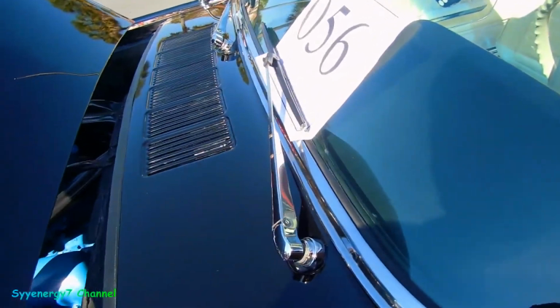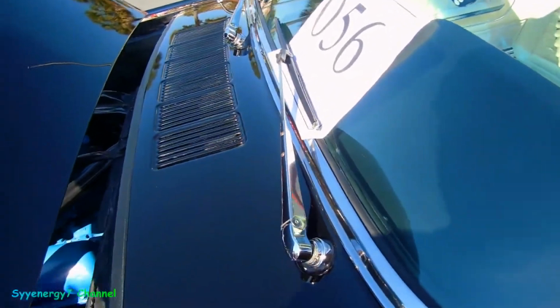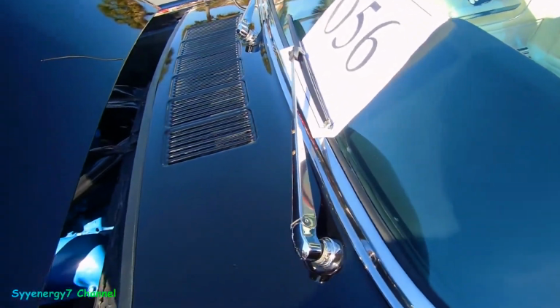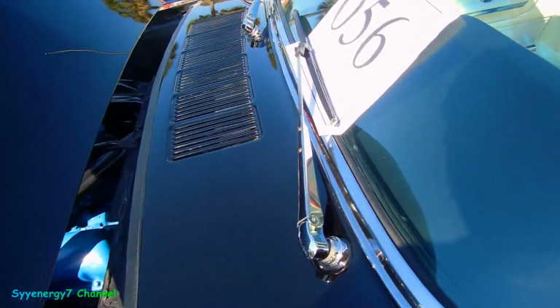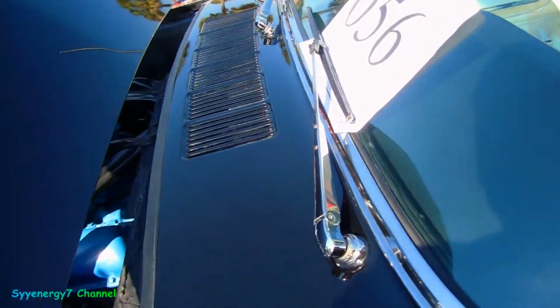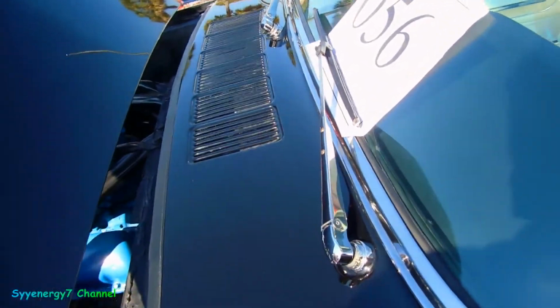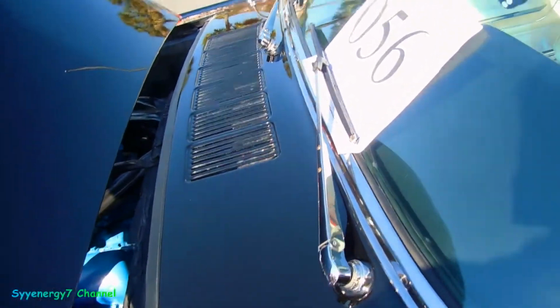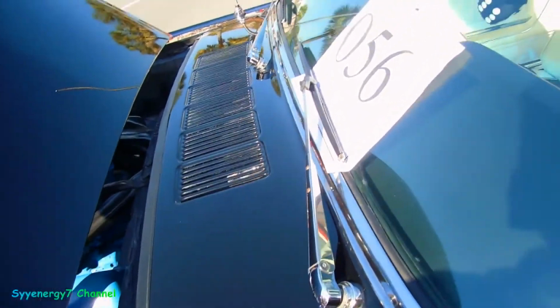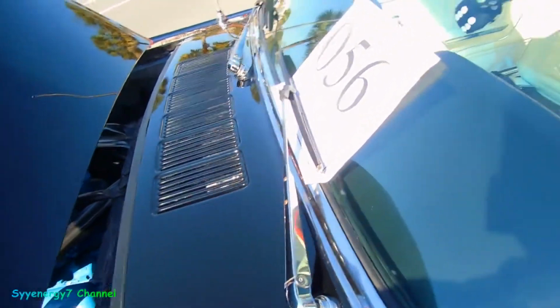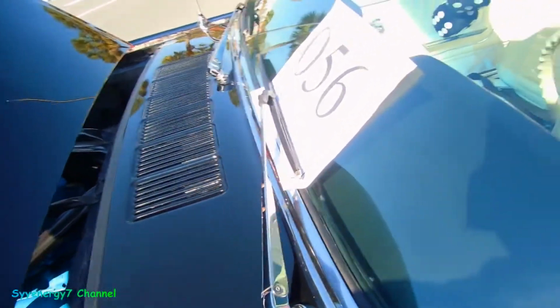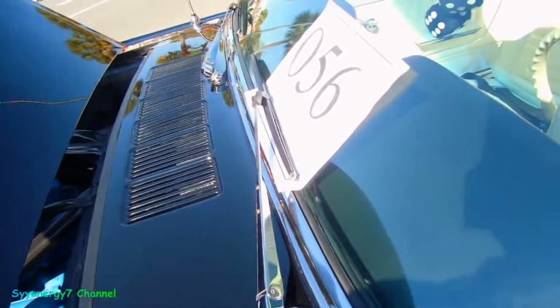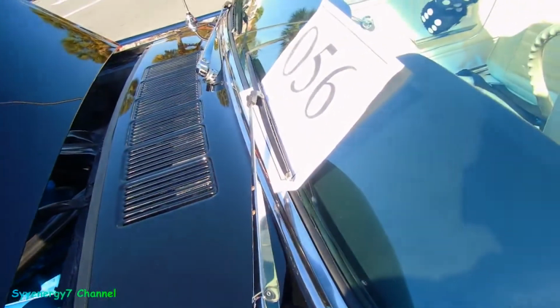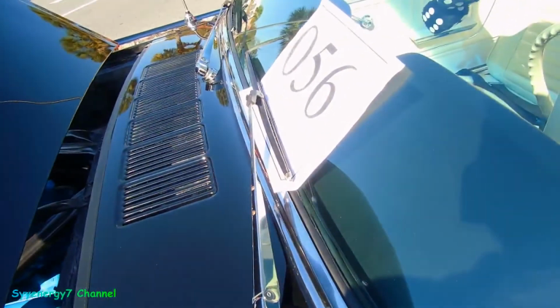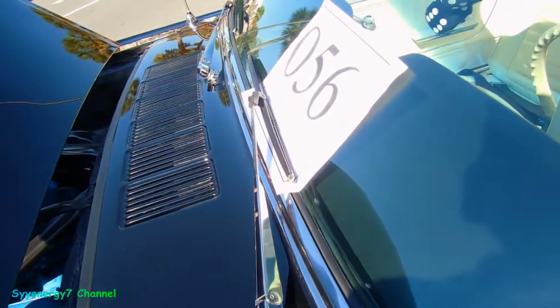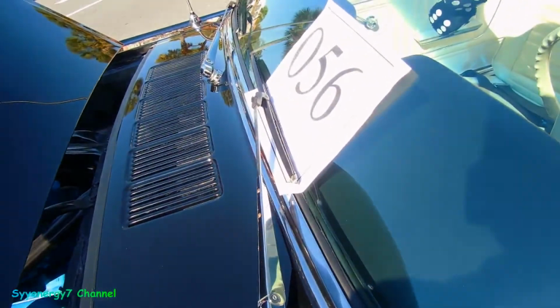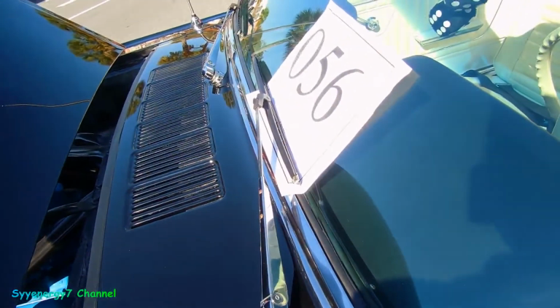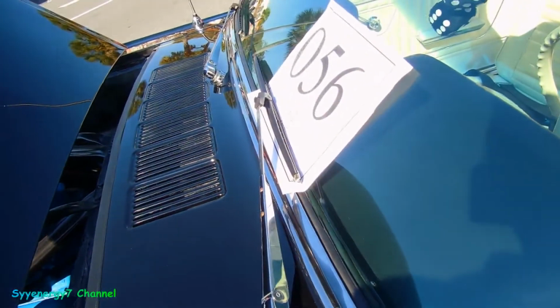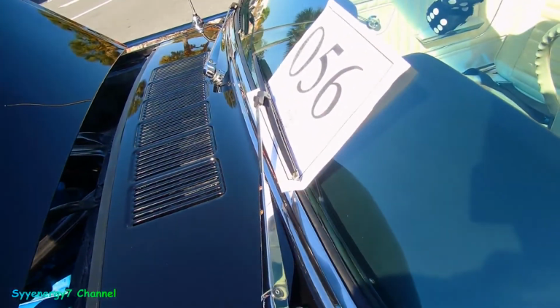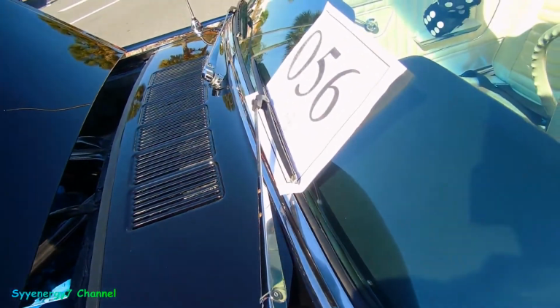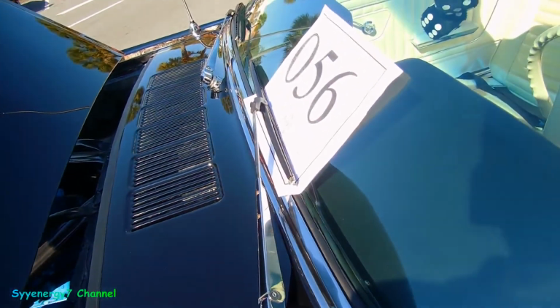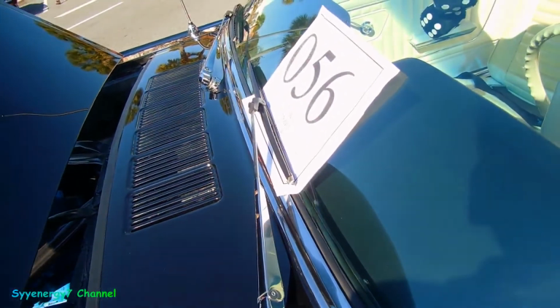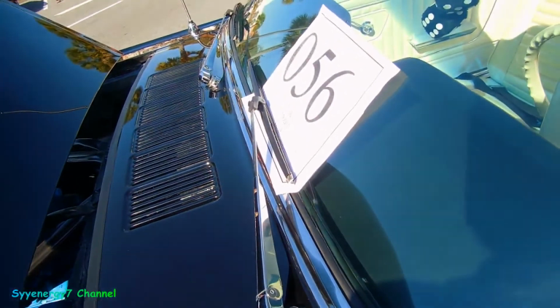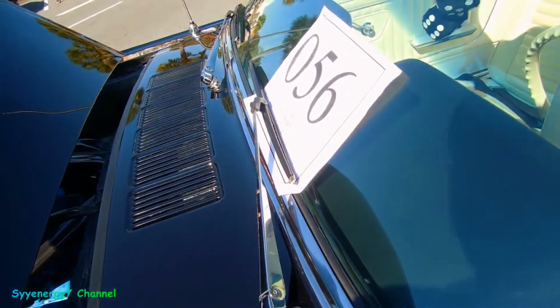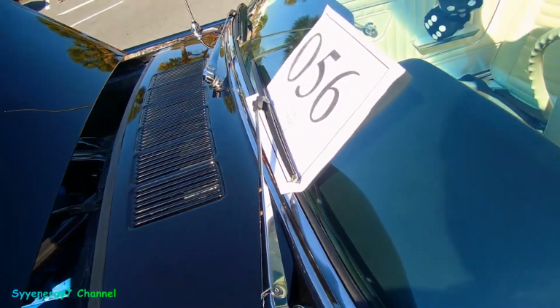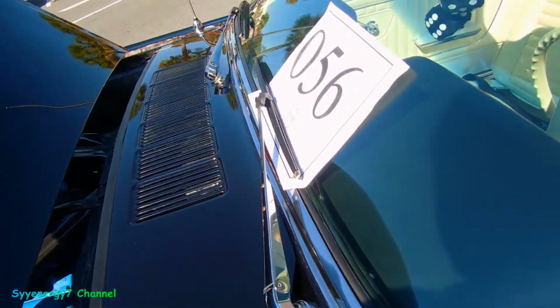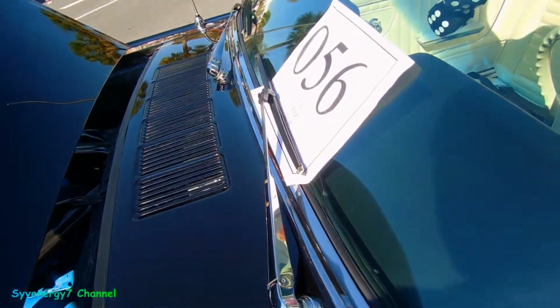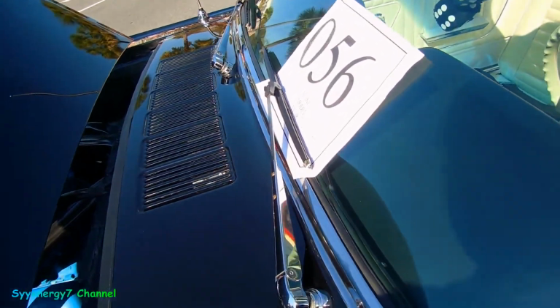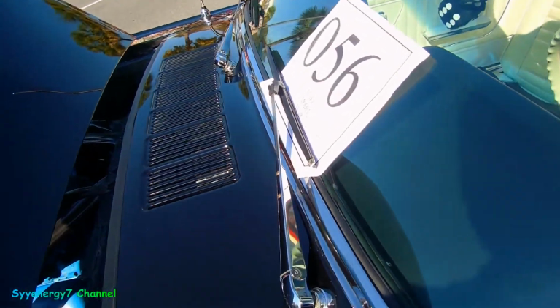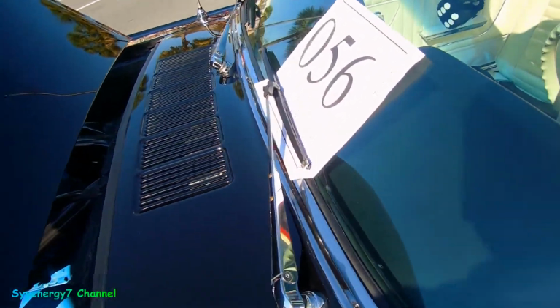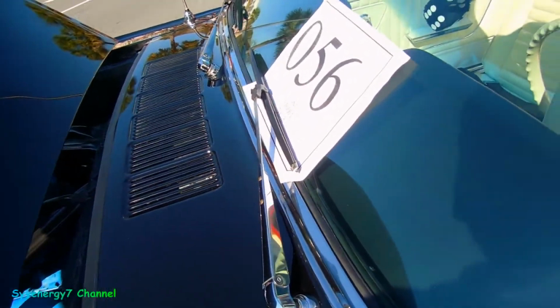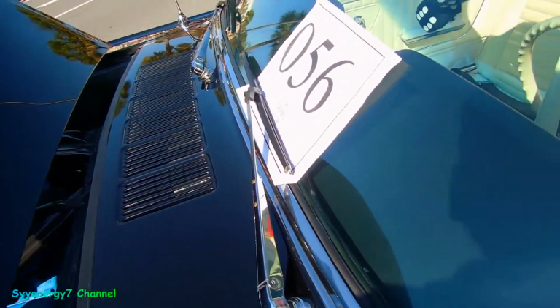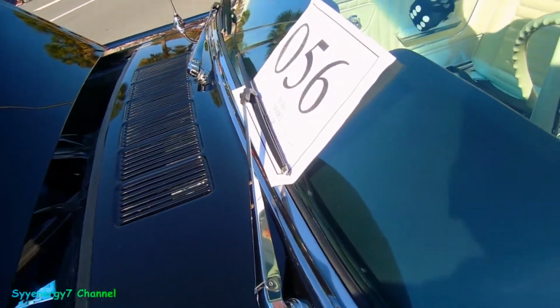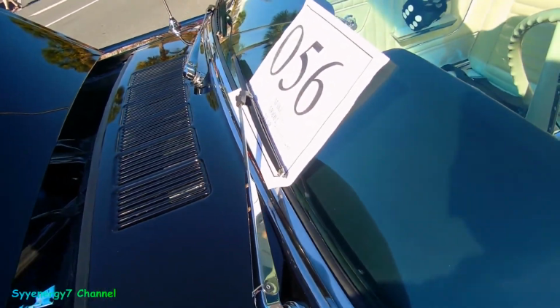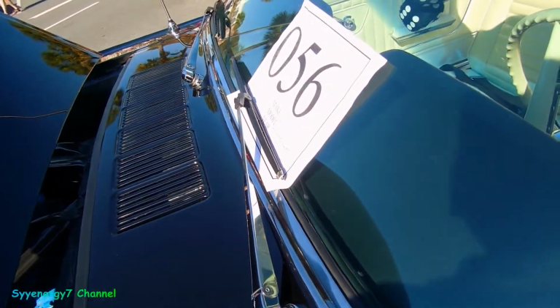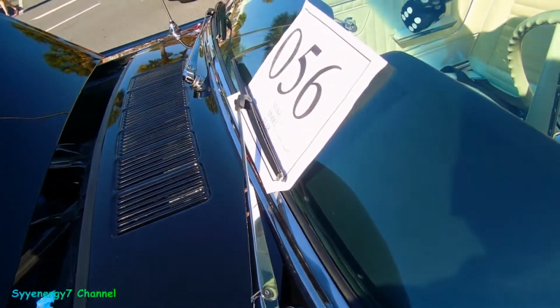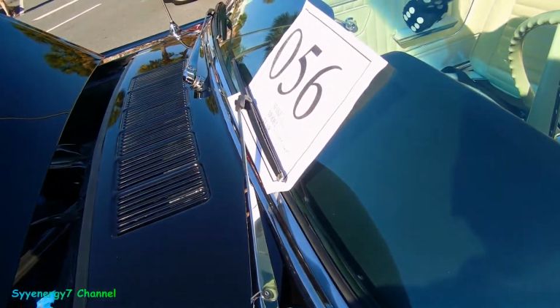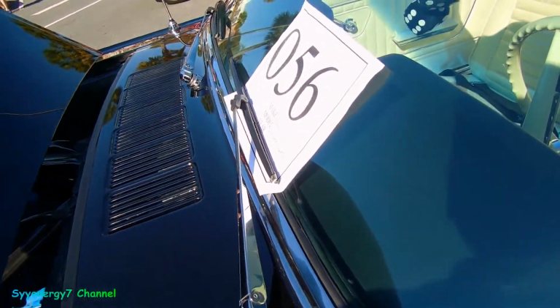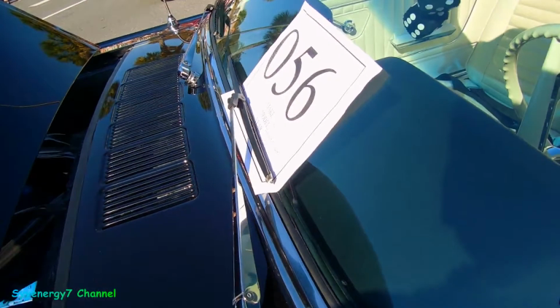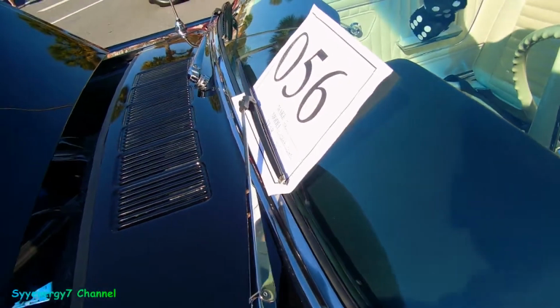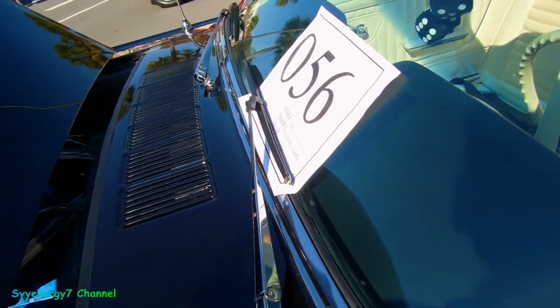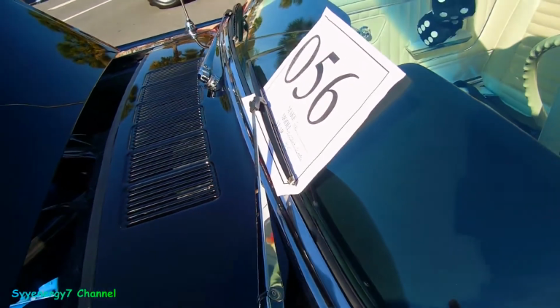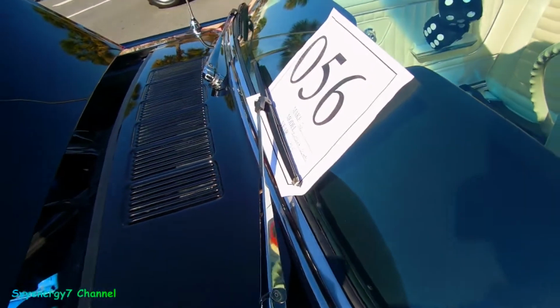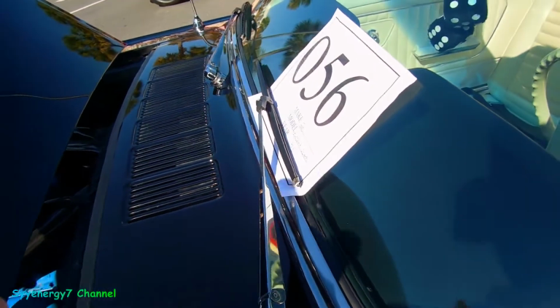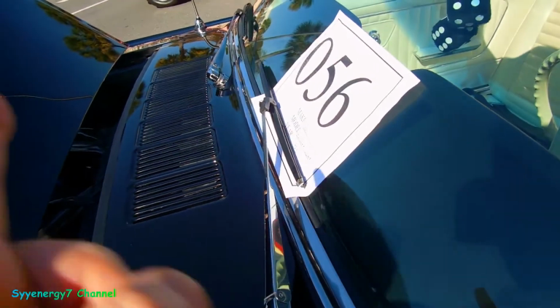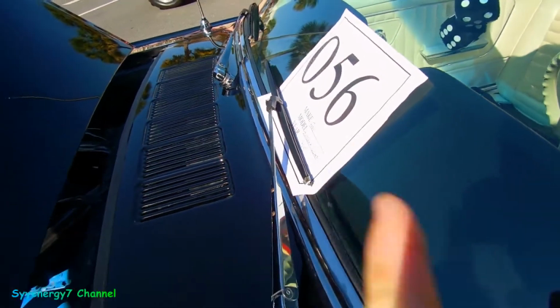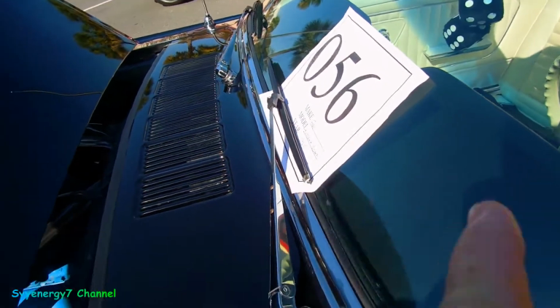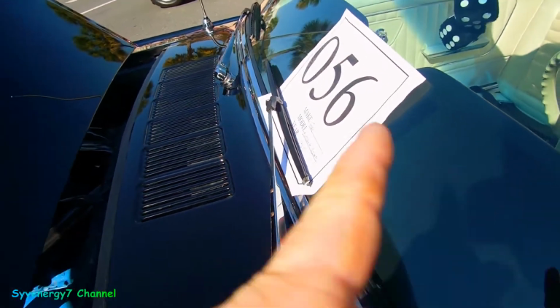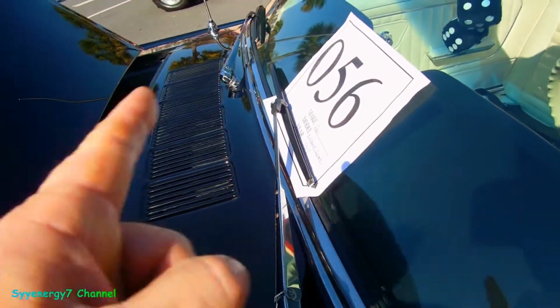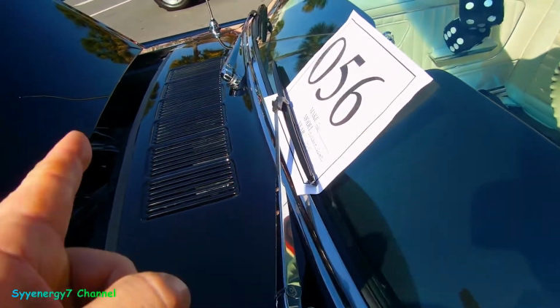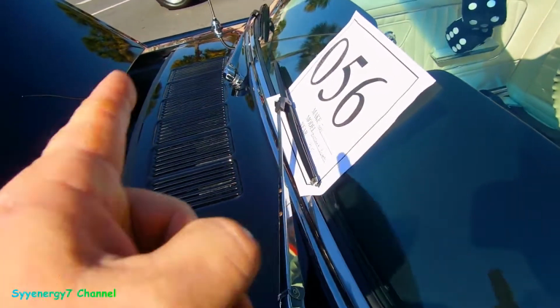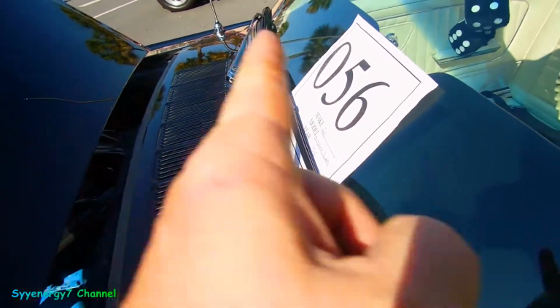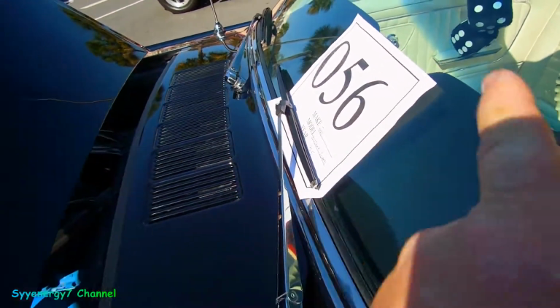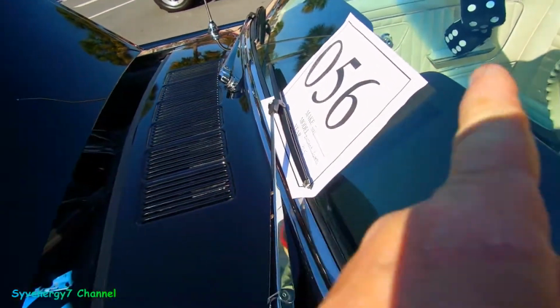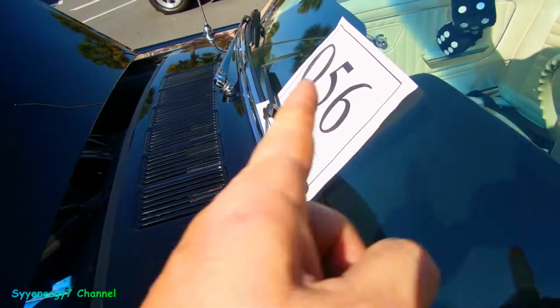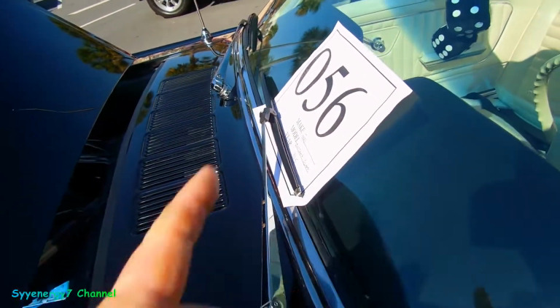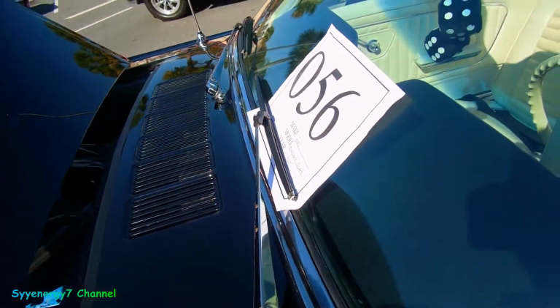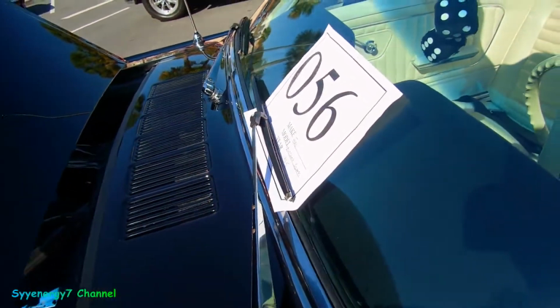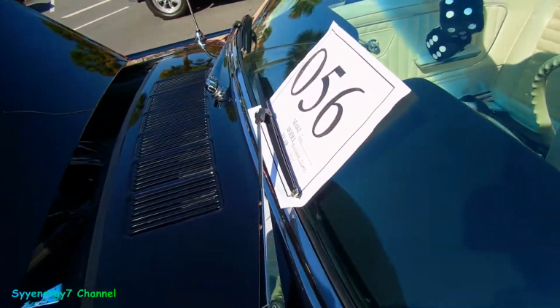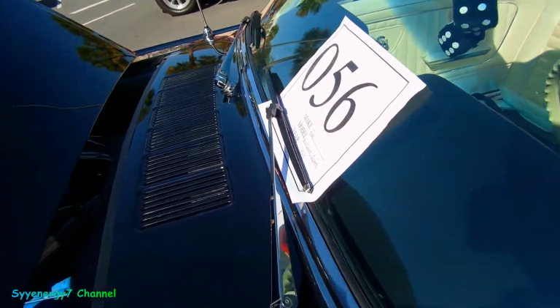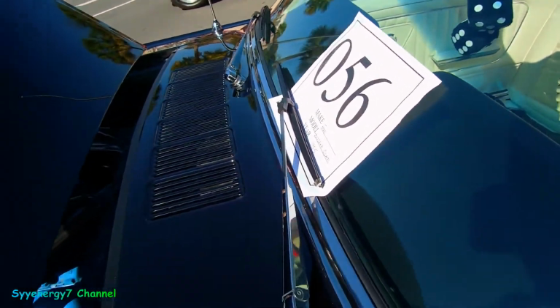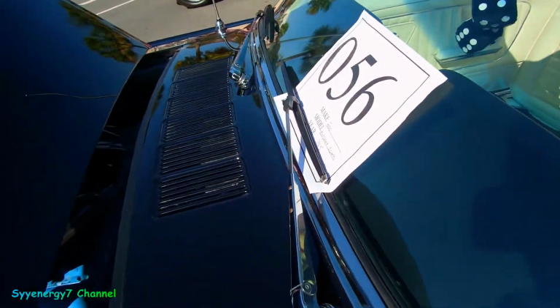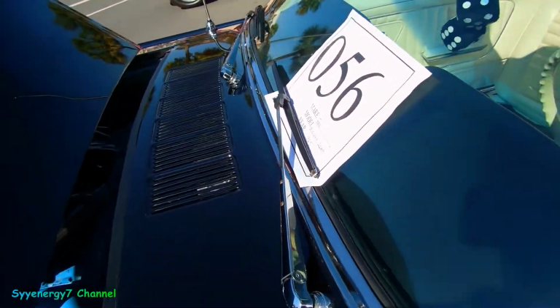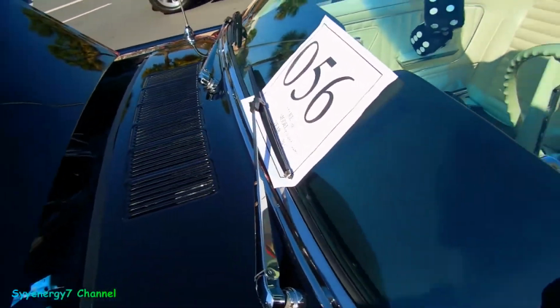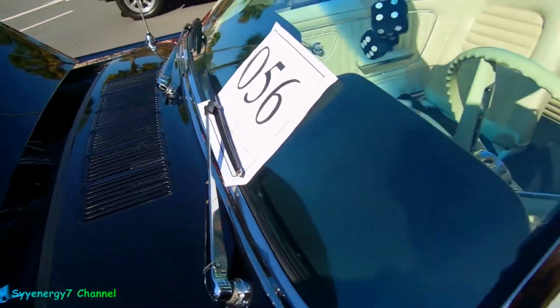I forgot where number one is on the Chevys and the Mopar, but I know it goes like one, two, three — backwards like that, you know.